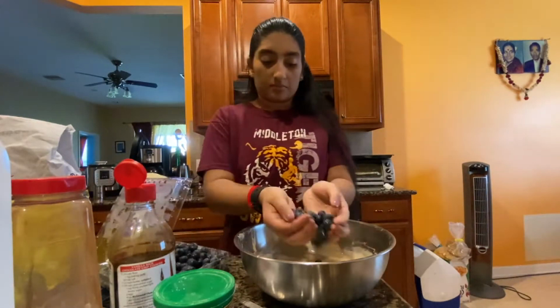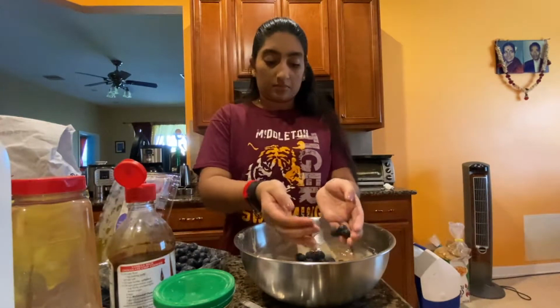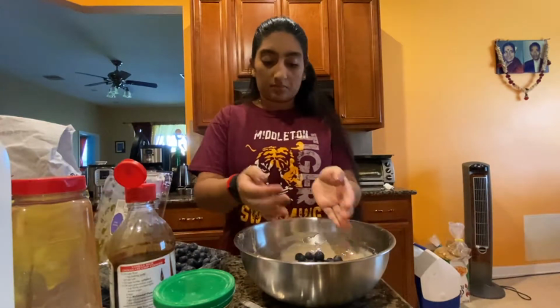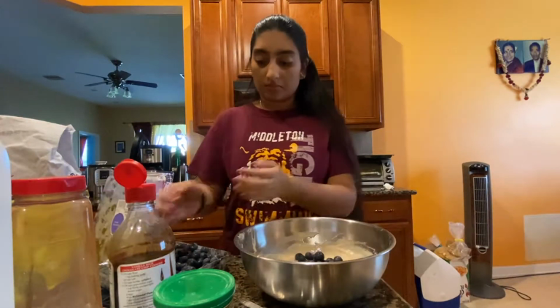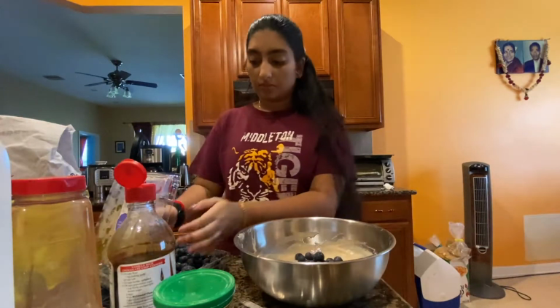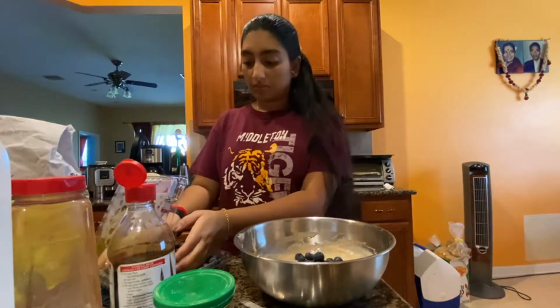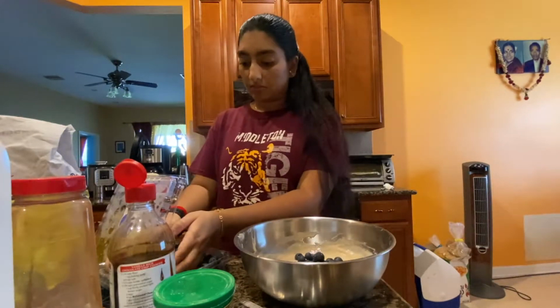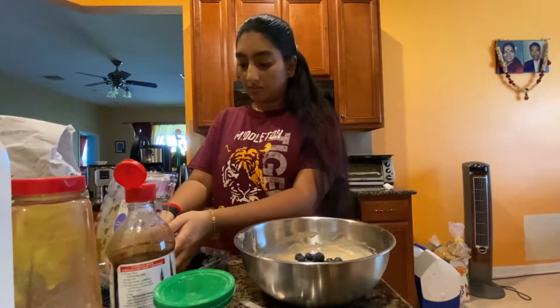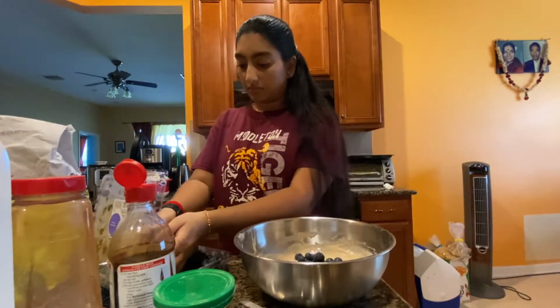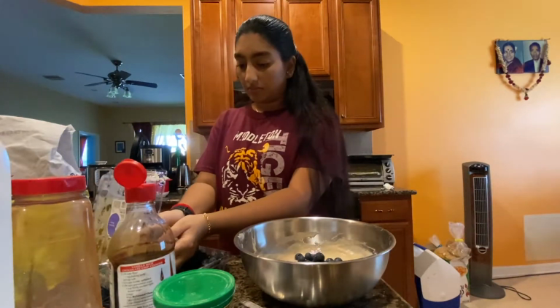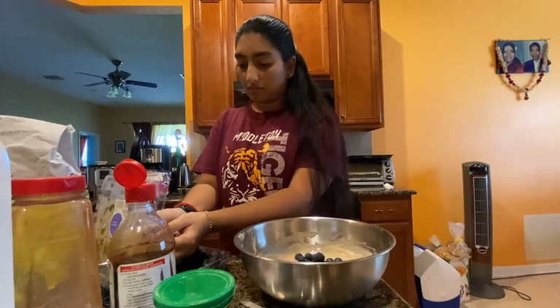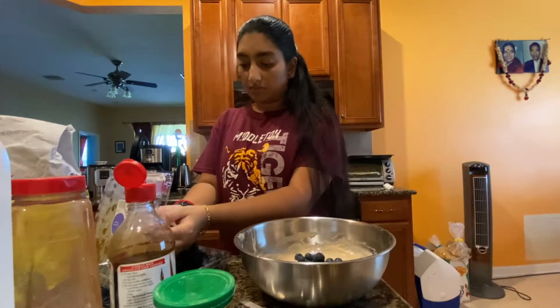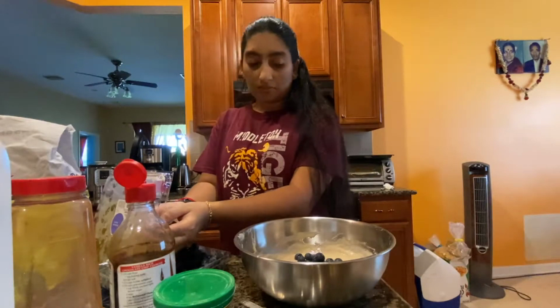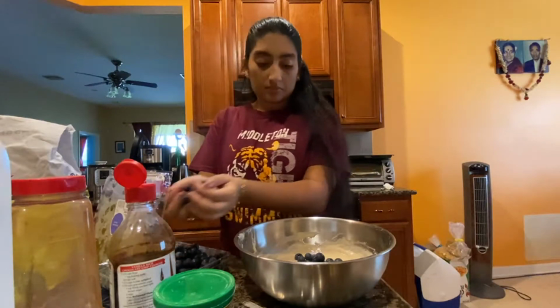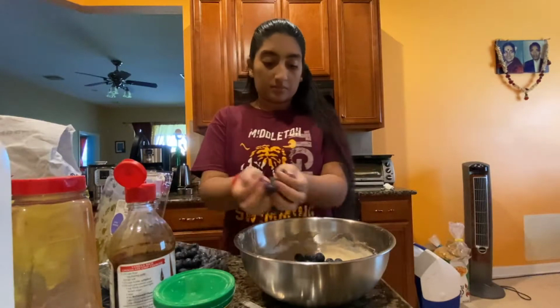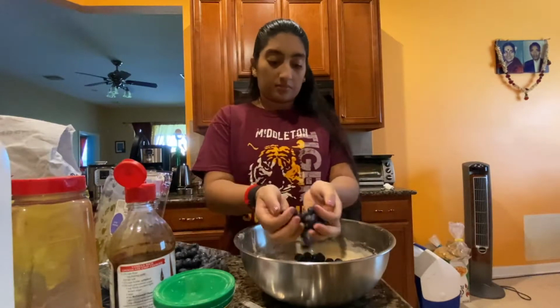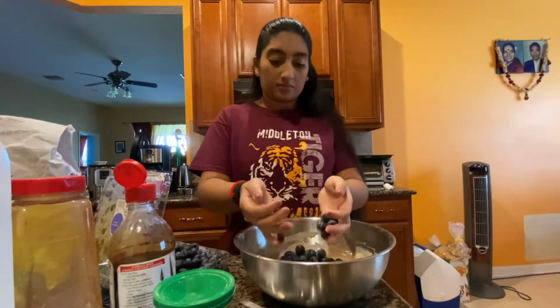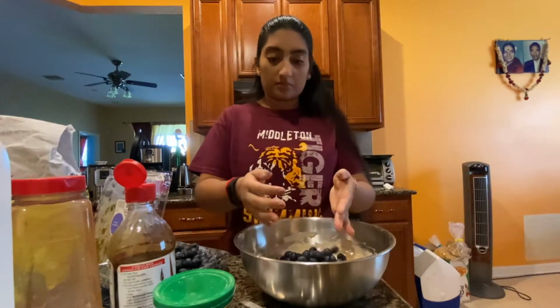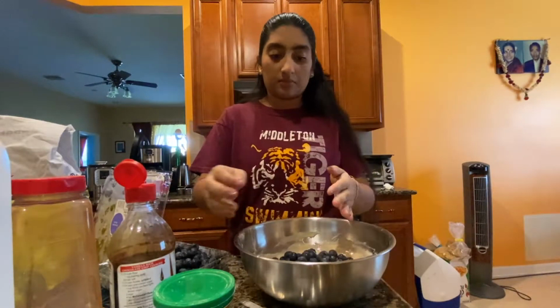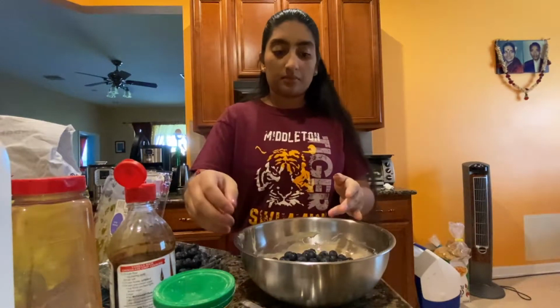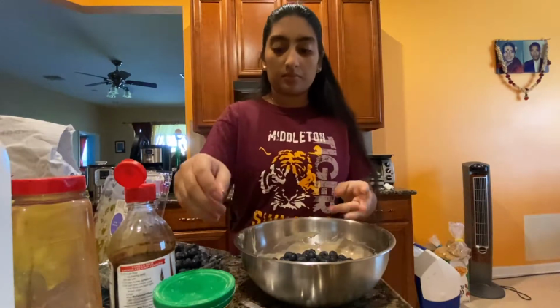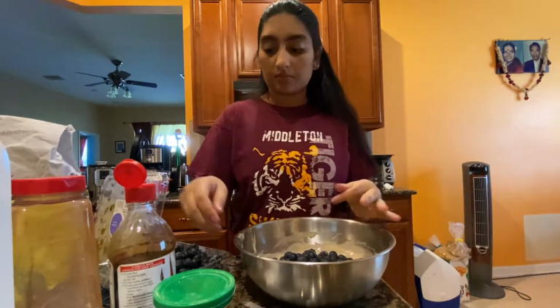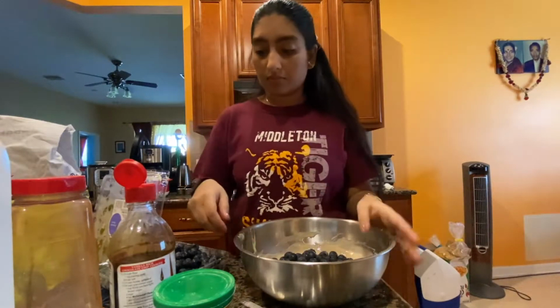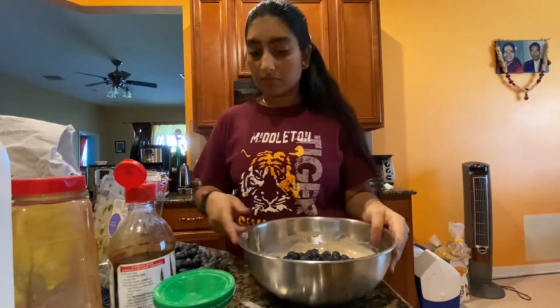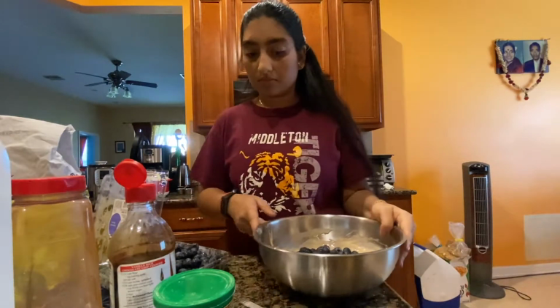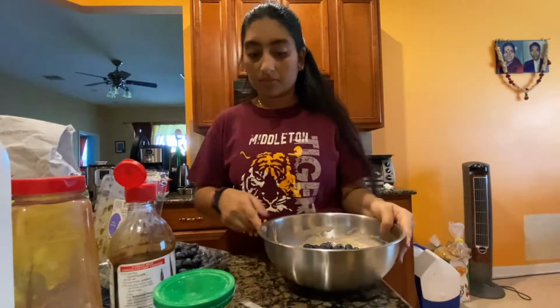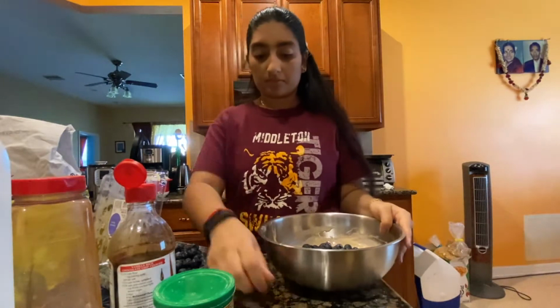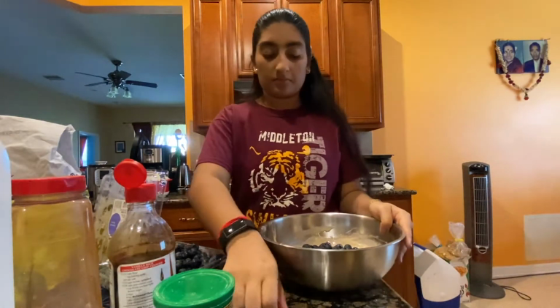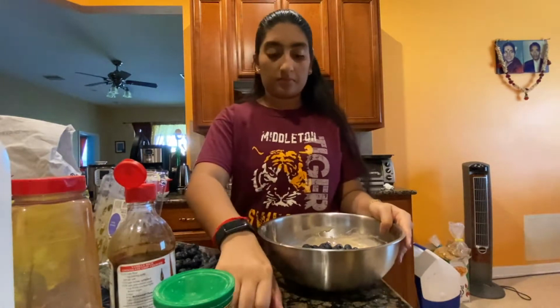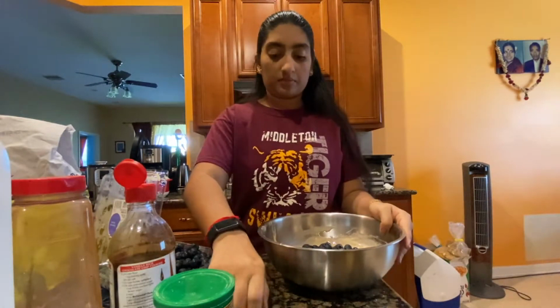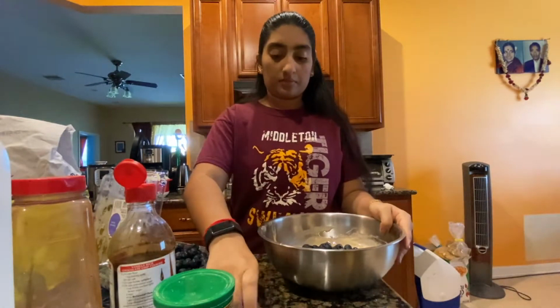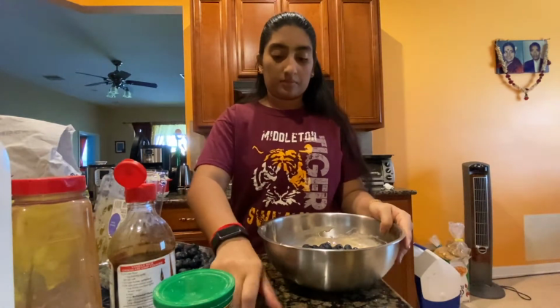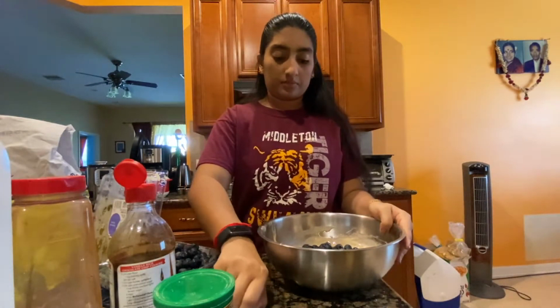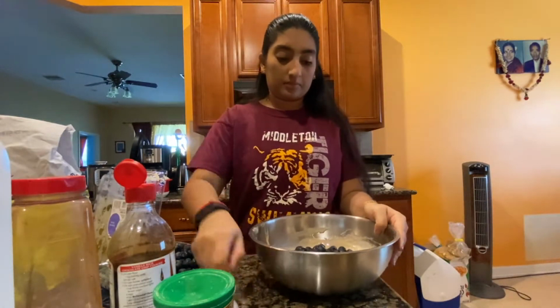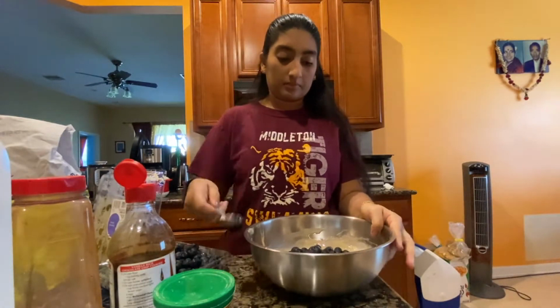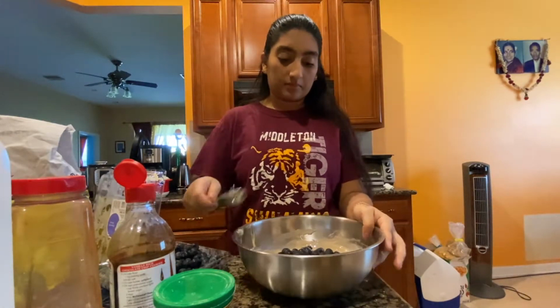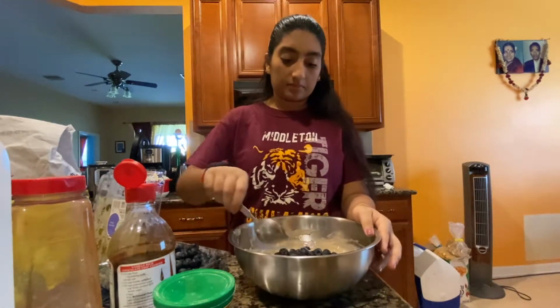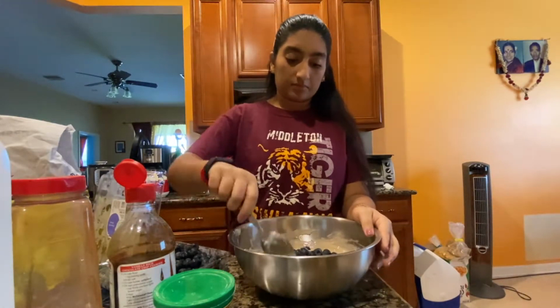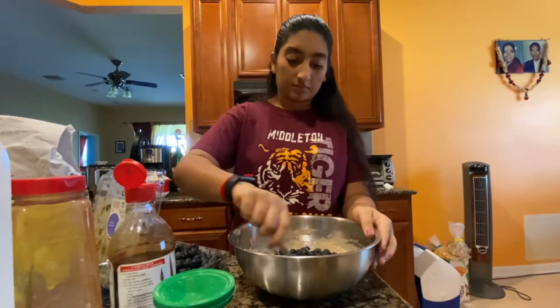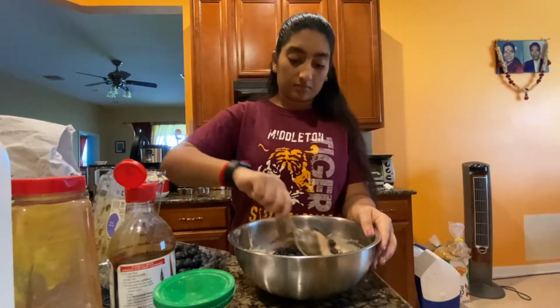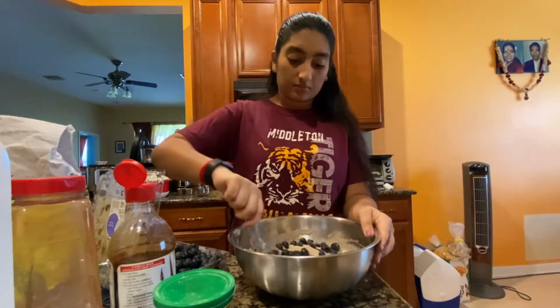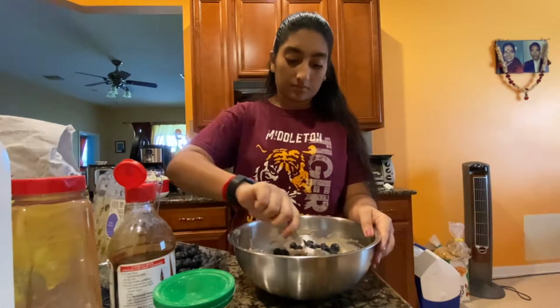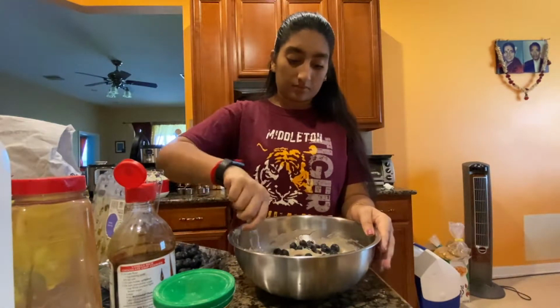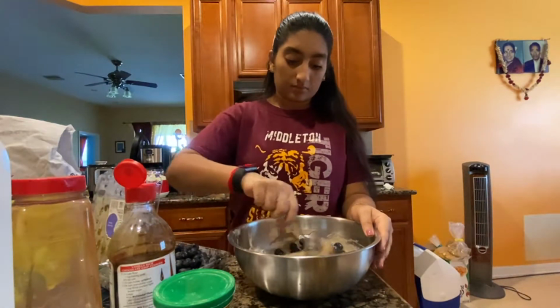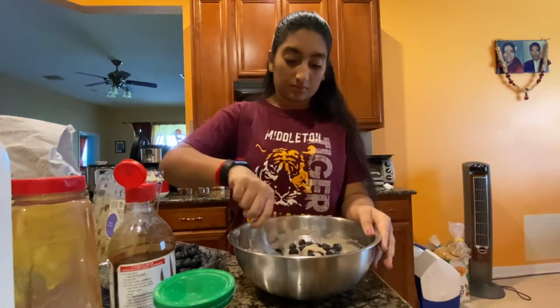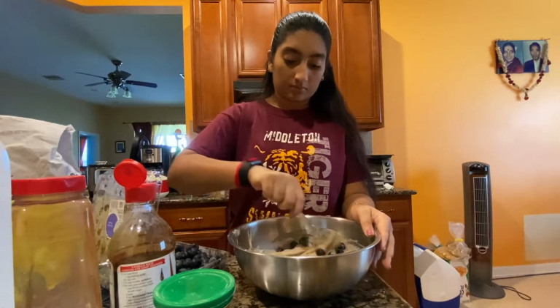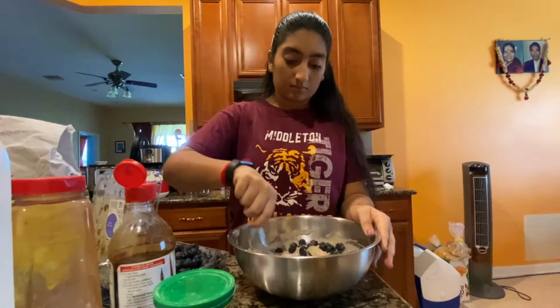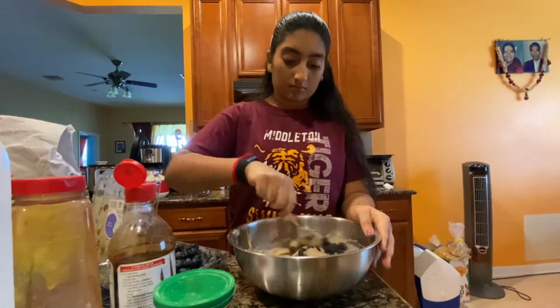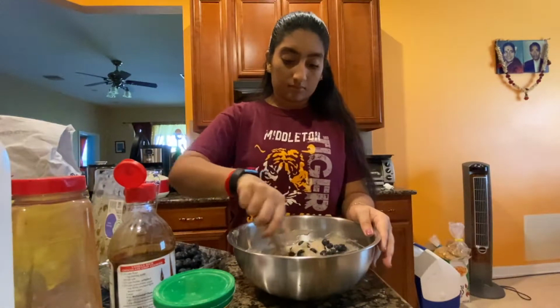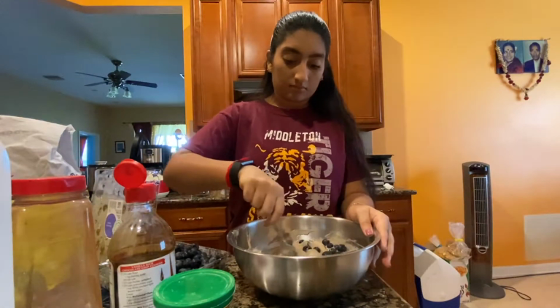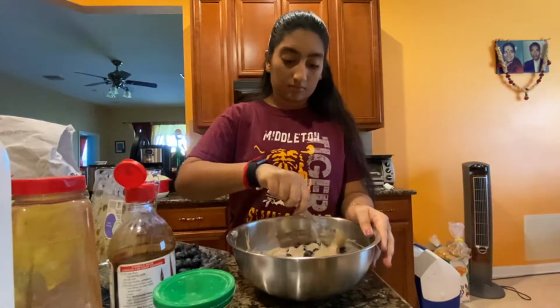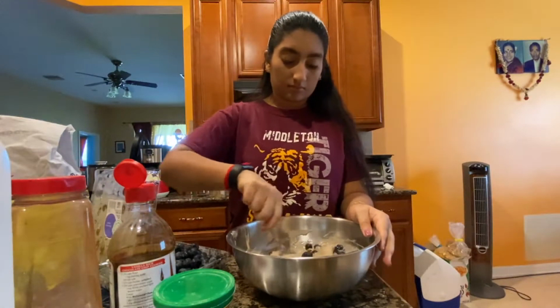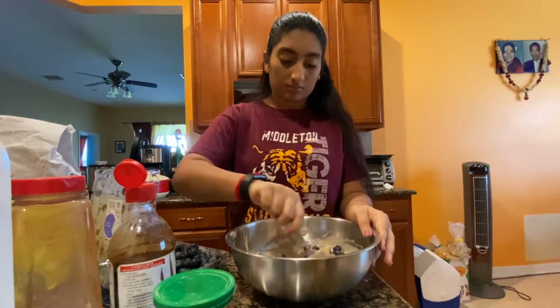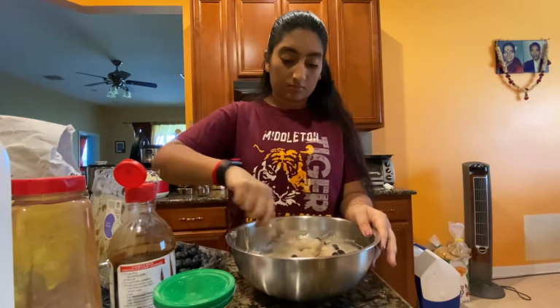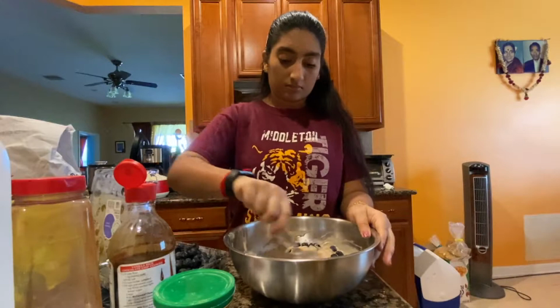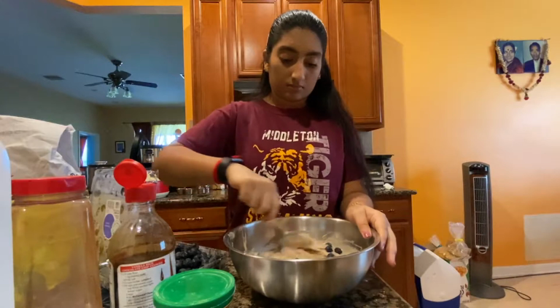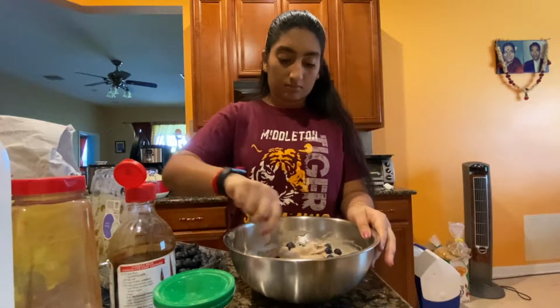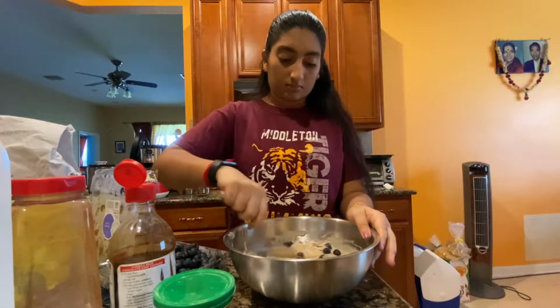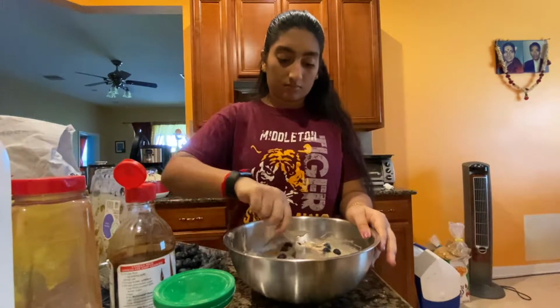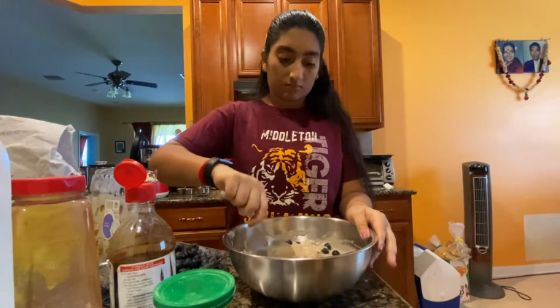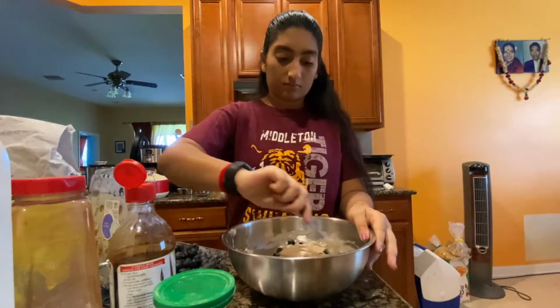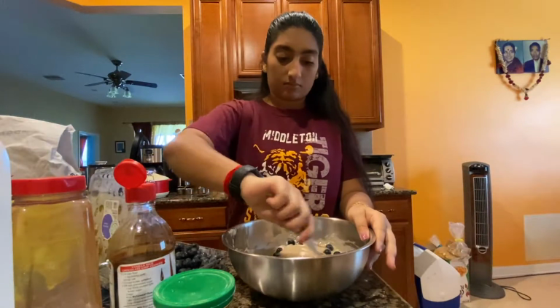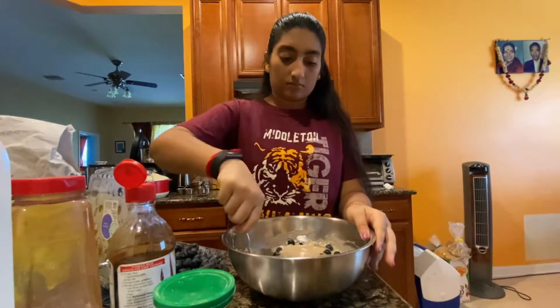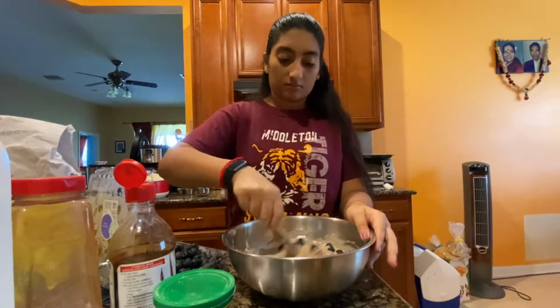Once my wet and dry ingredients were combined, I added a cup and a half of blueberries and then used a spoon to gently fold them into the batter.